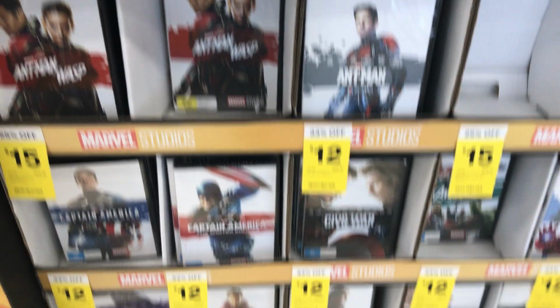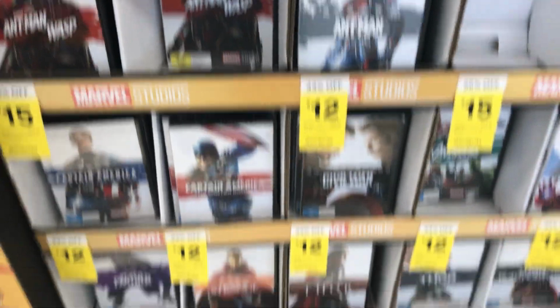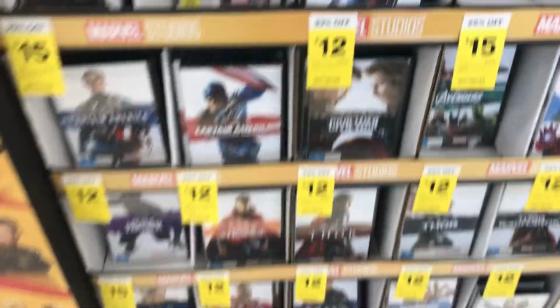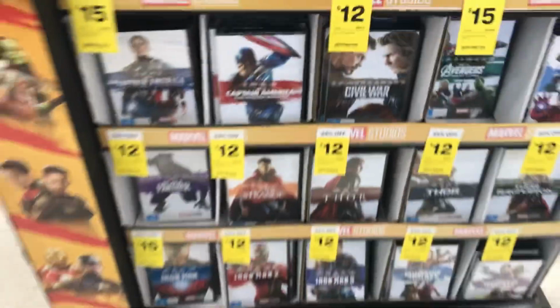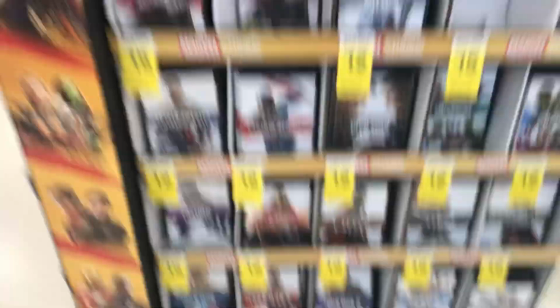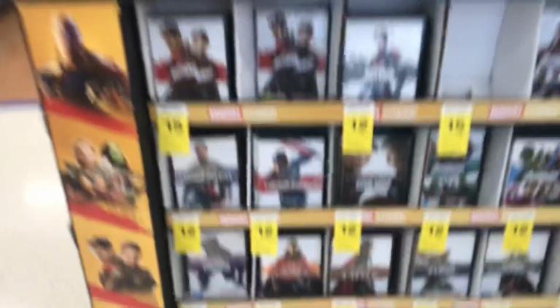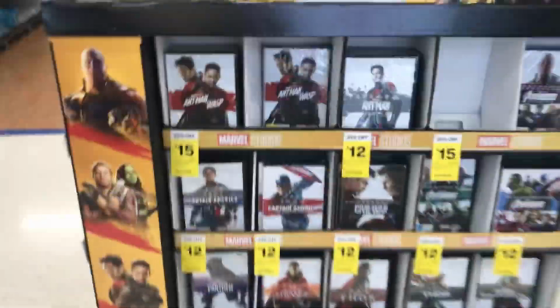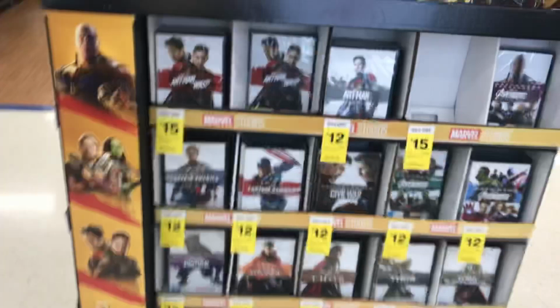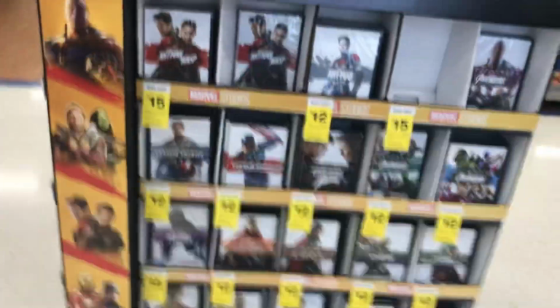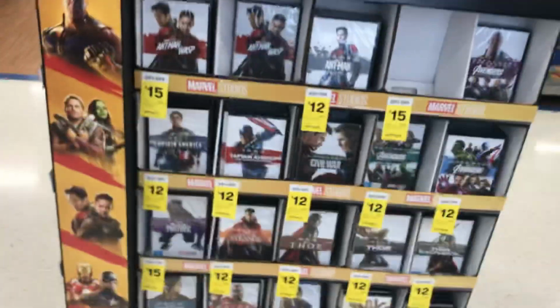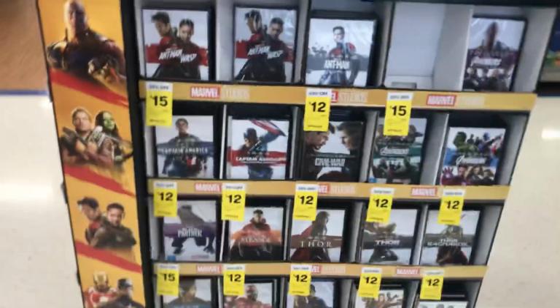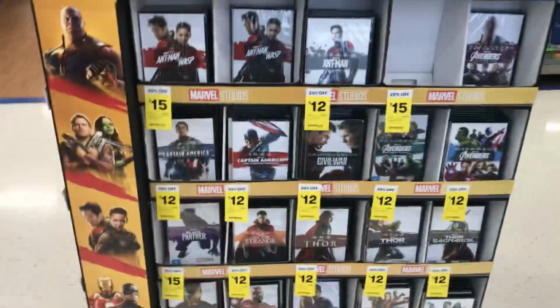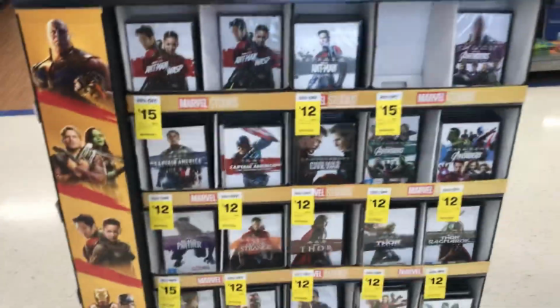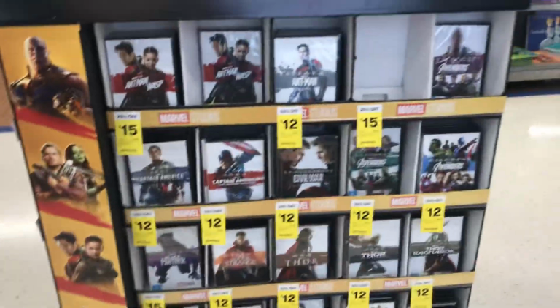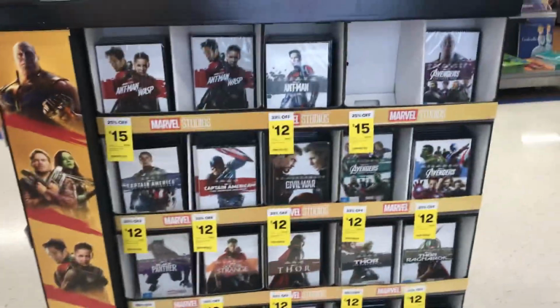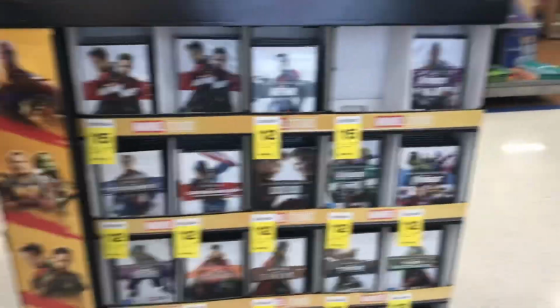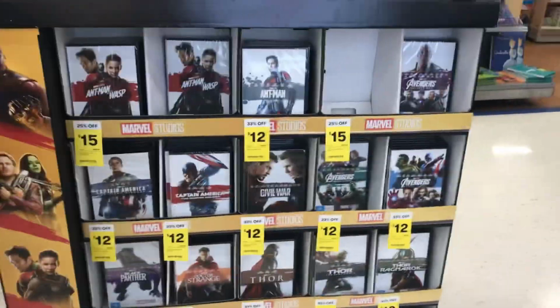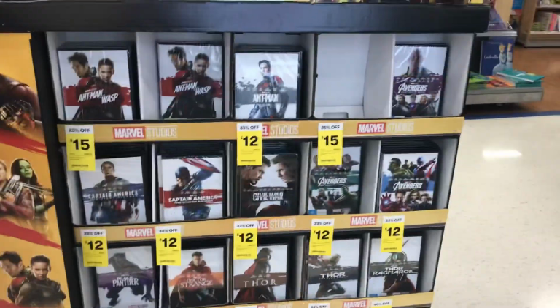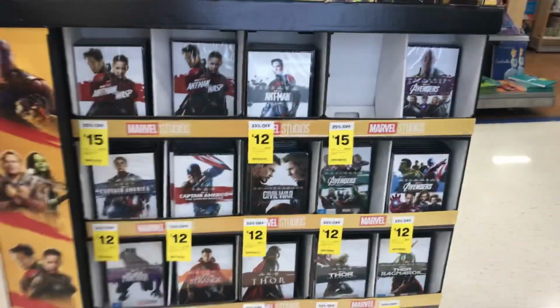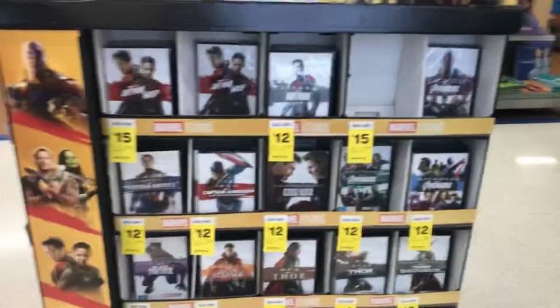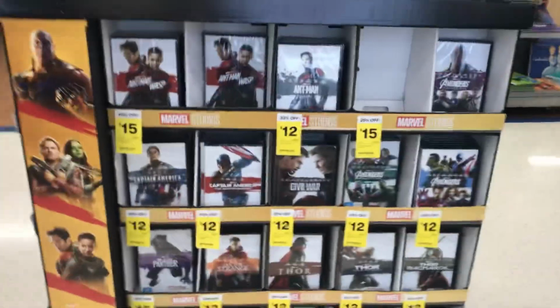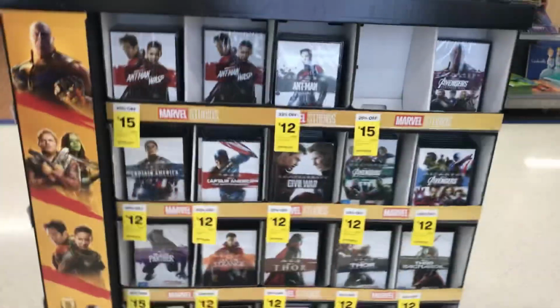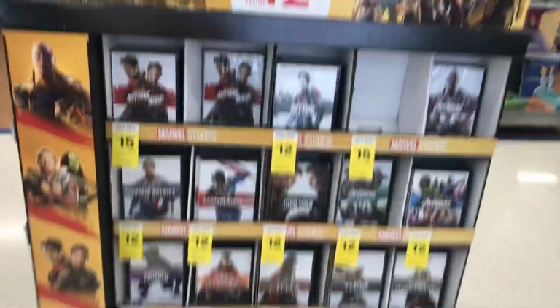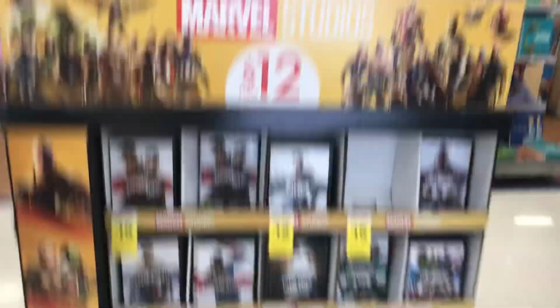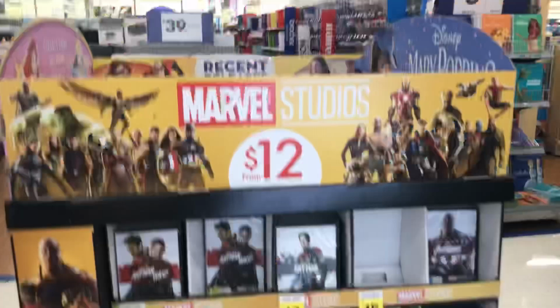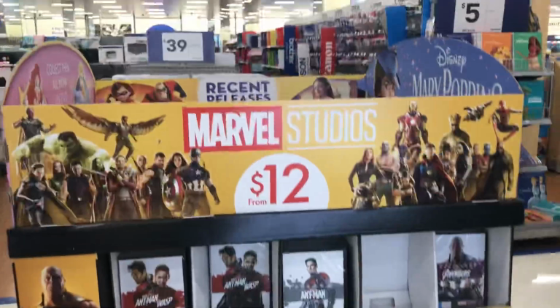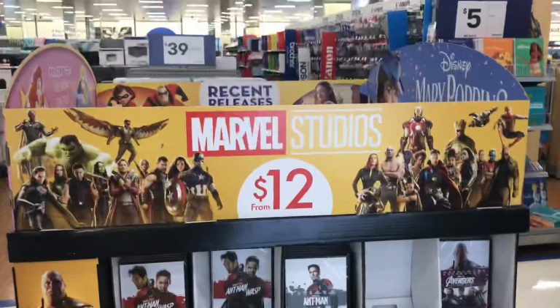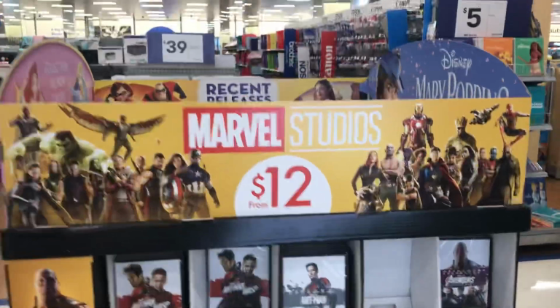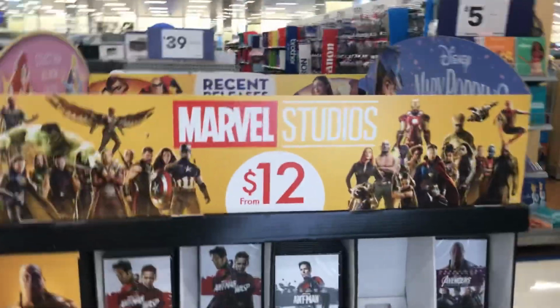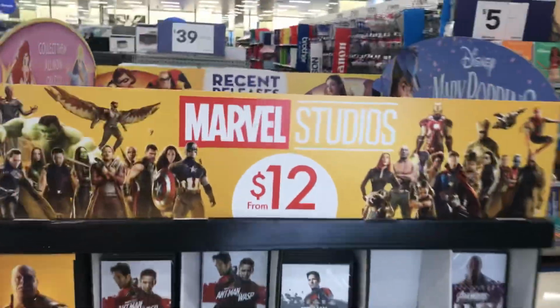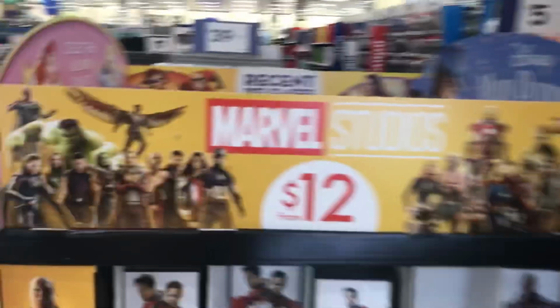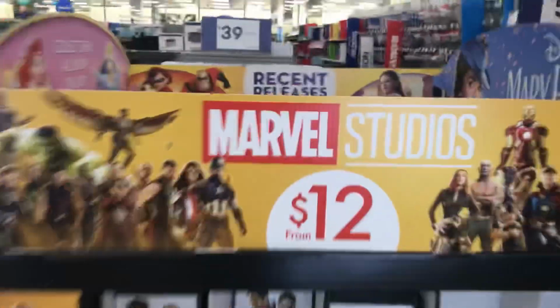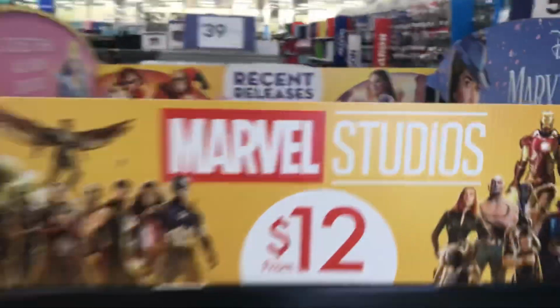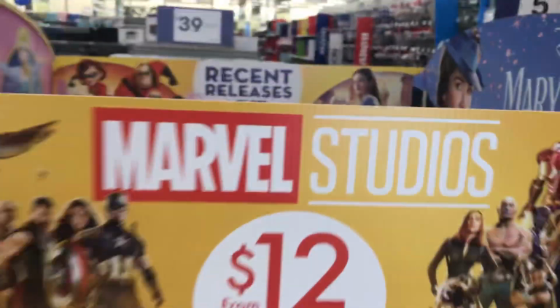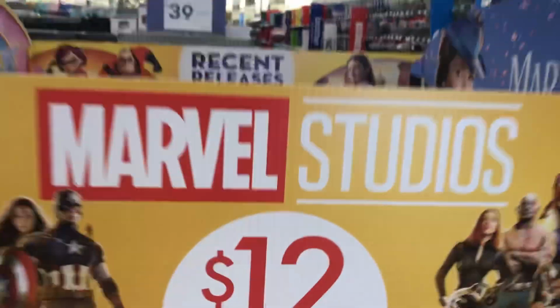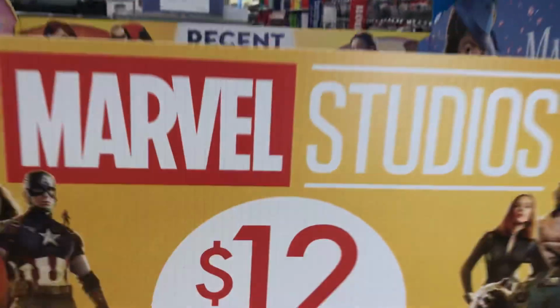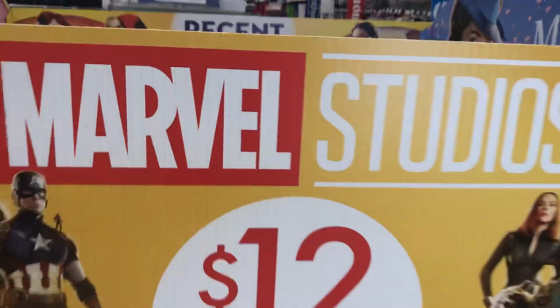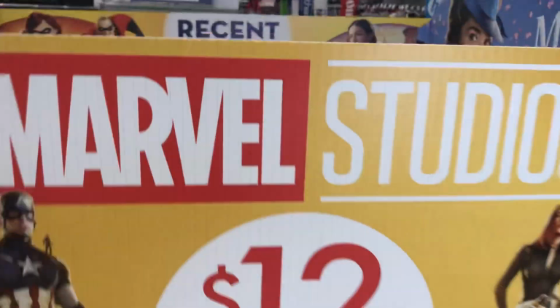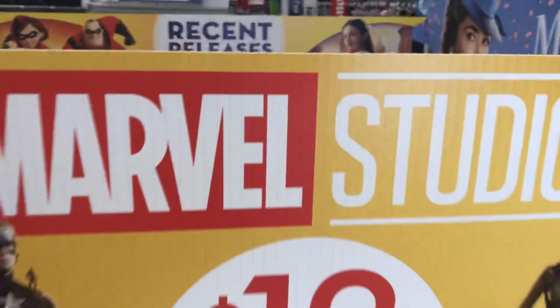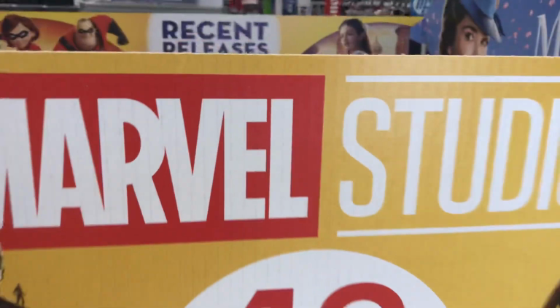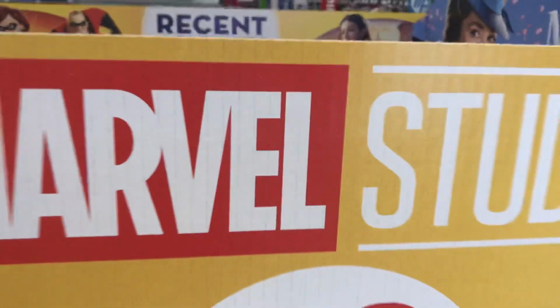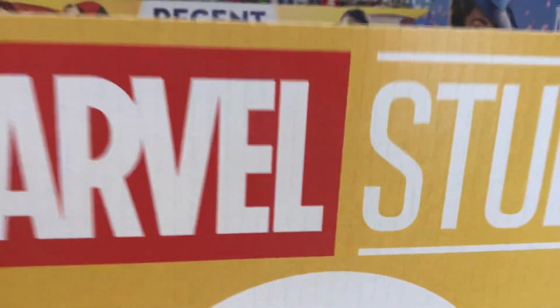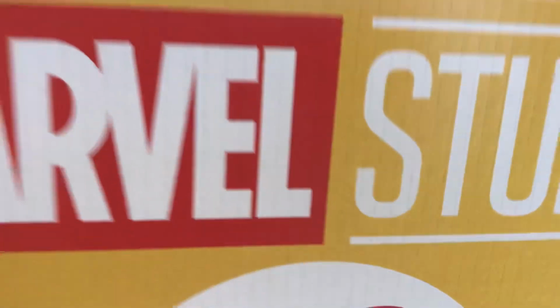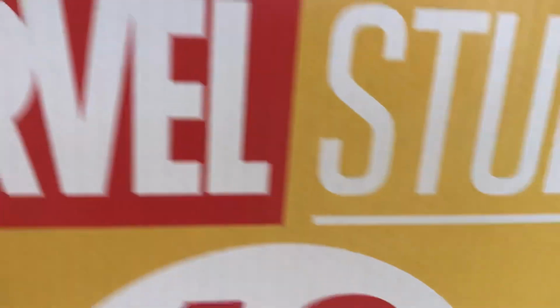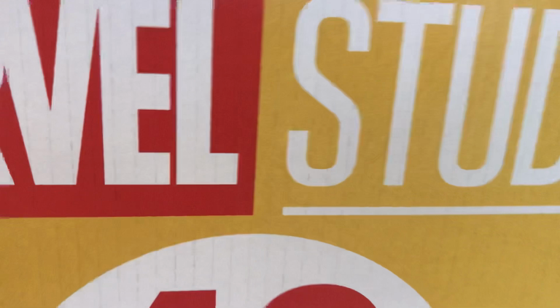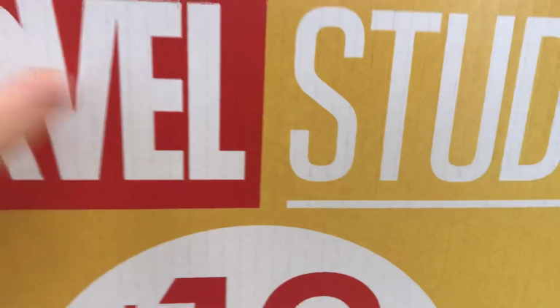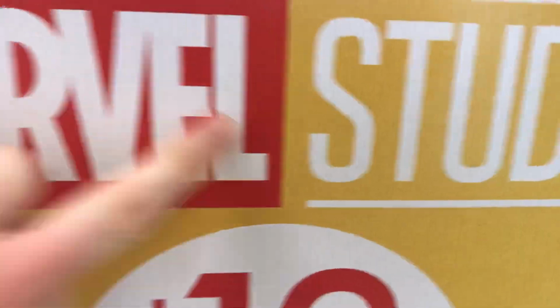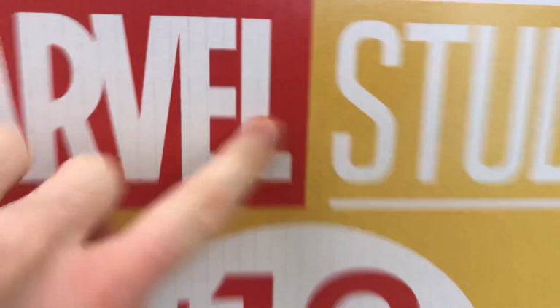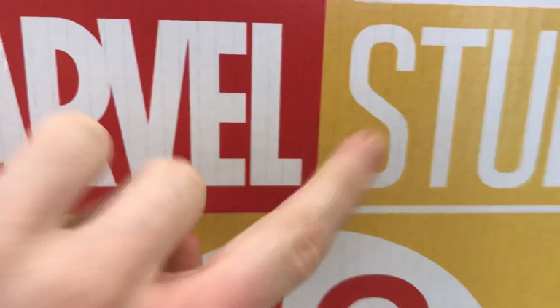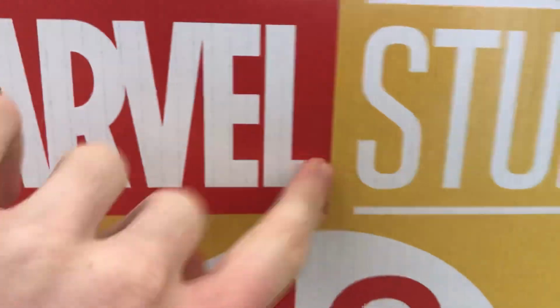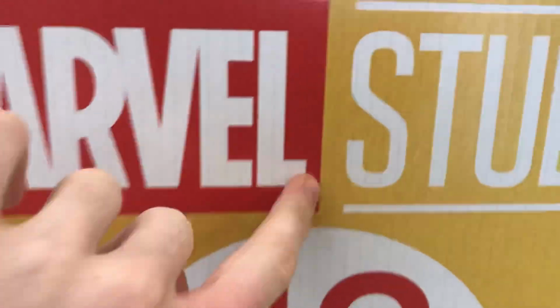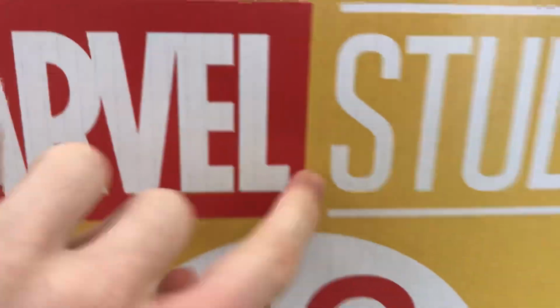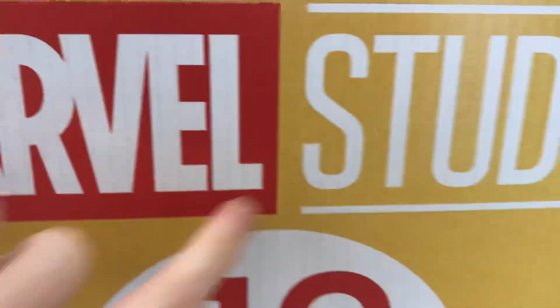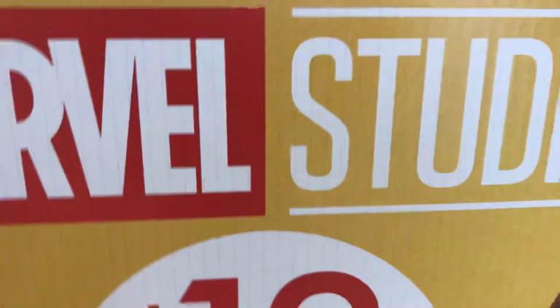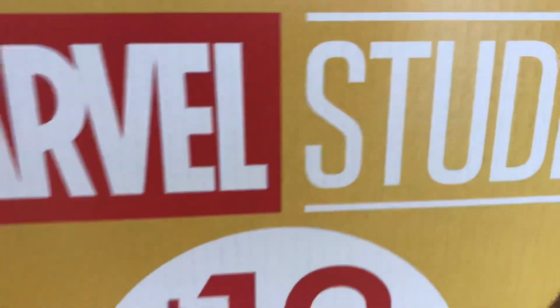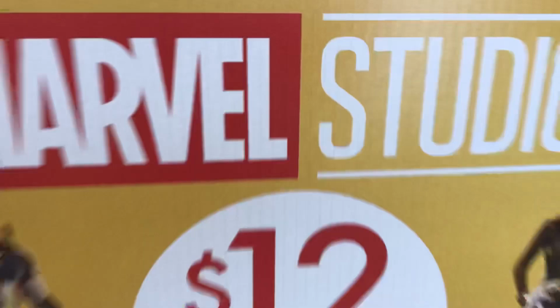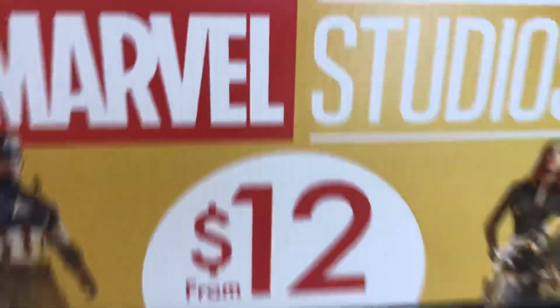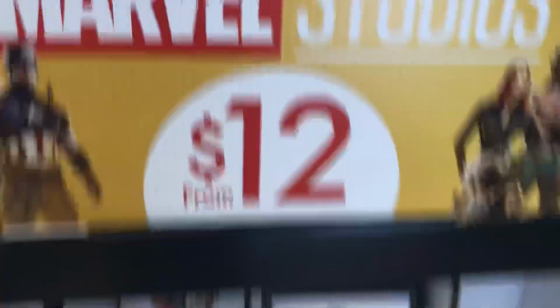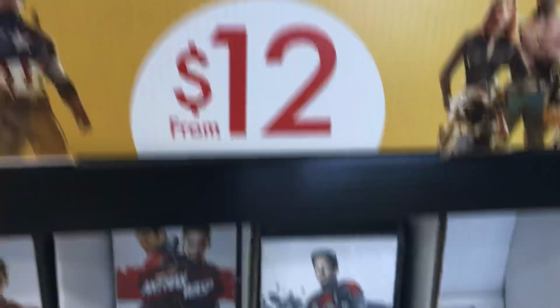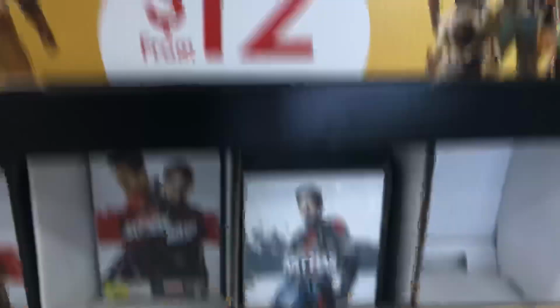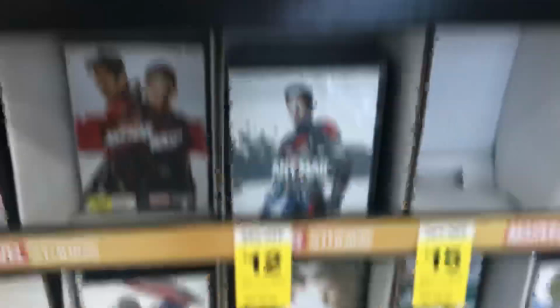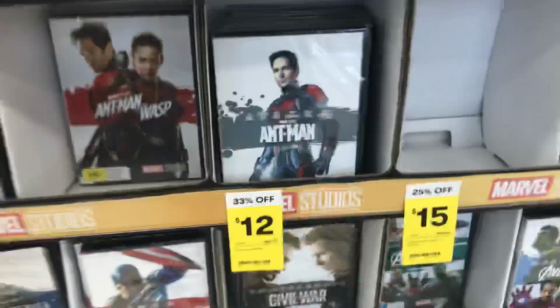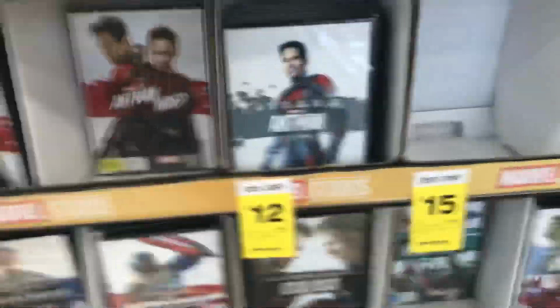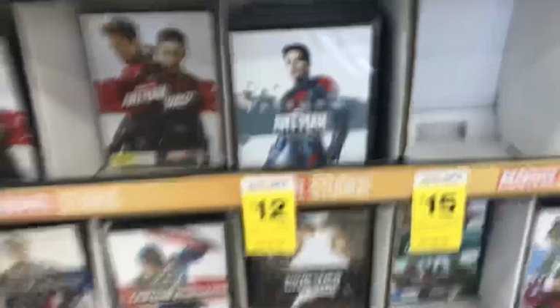What's up, everyone? It's VHSD and I'm going to show you today — I'm at Big W and I'm going to show you the Marvel DVDs I have.